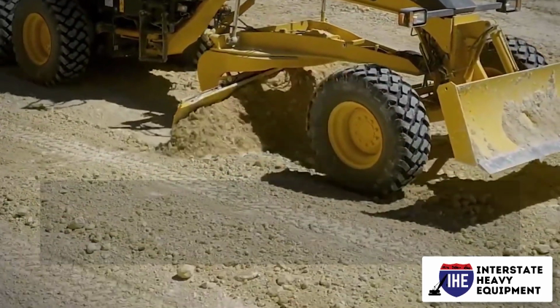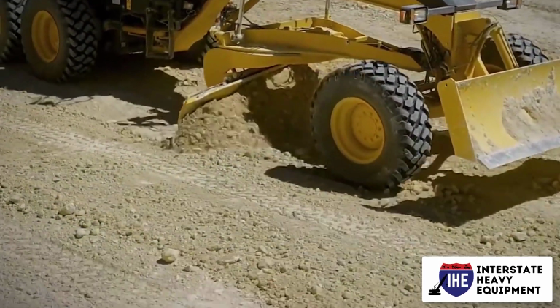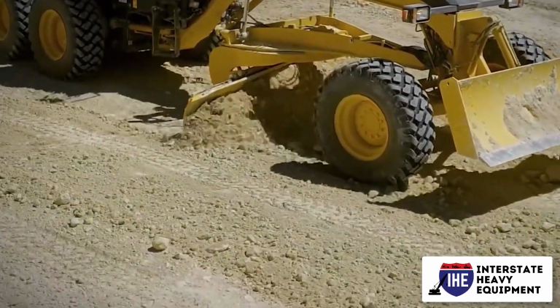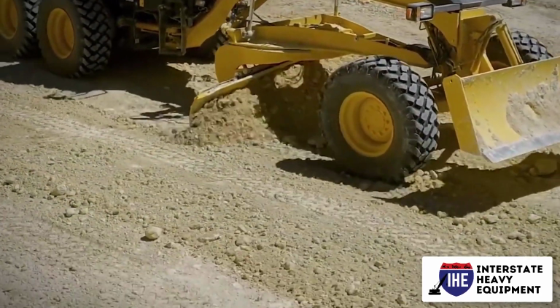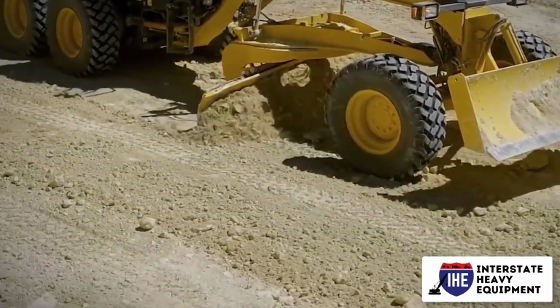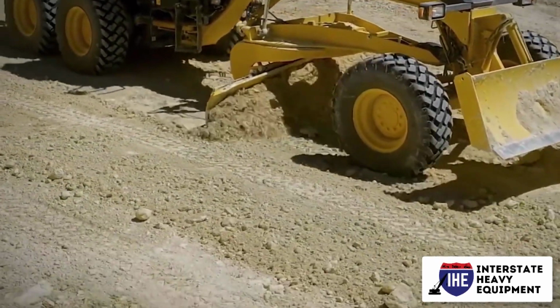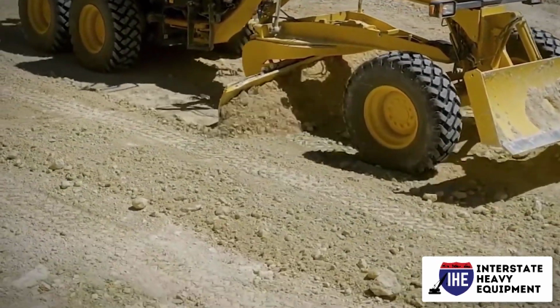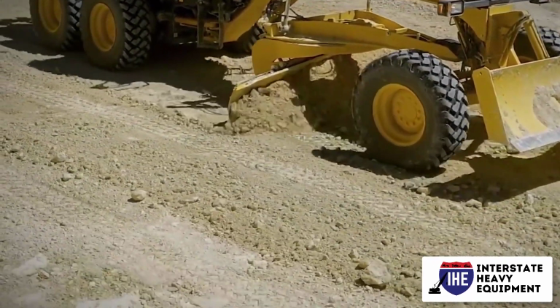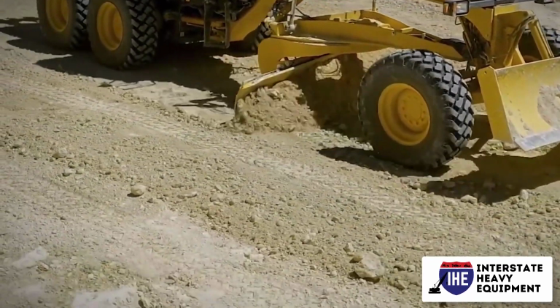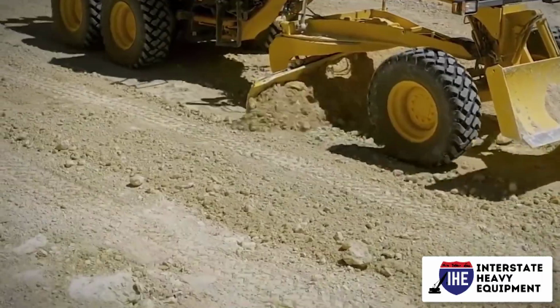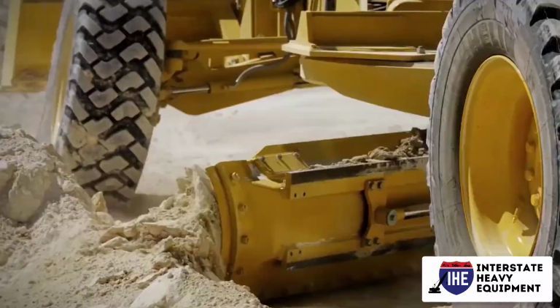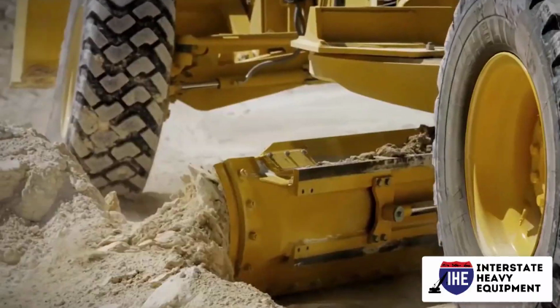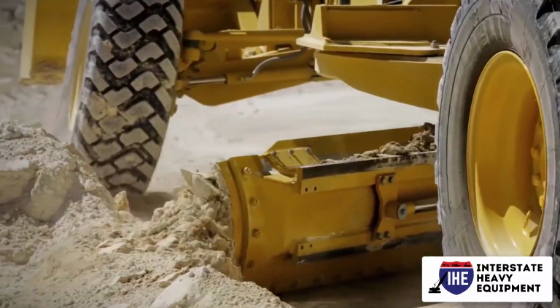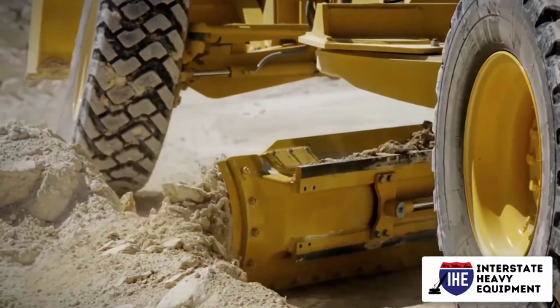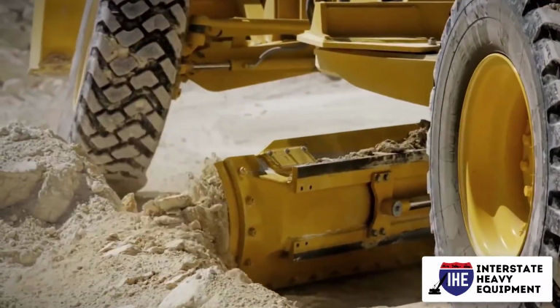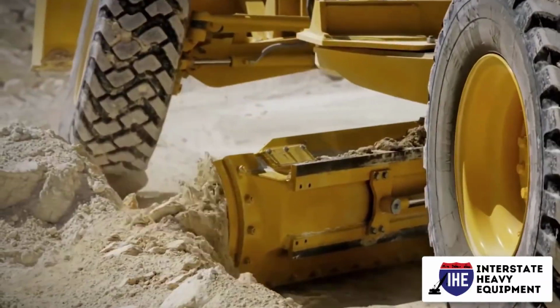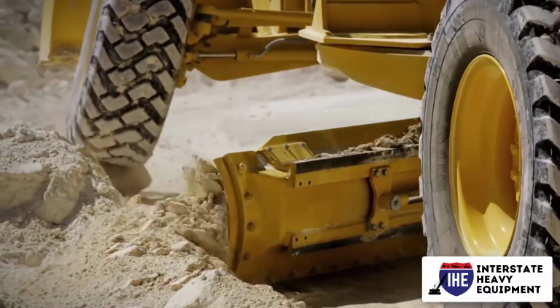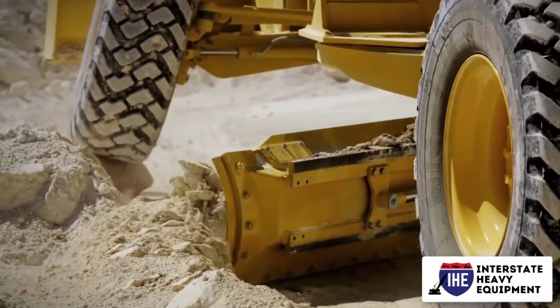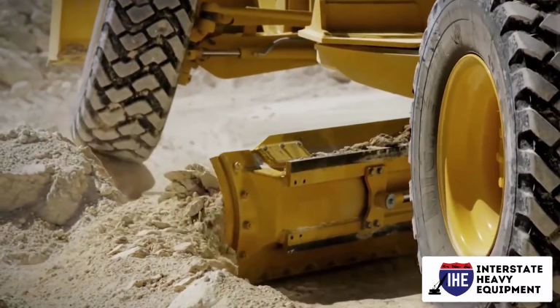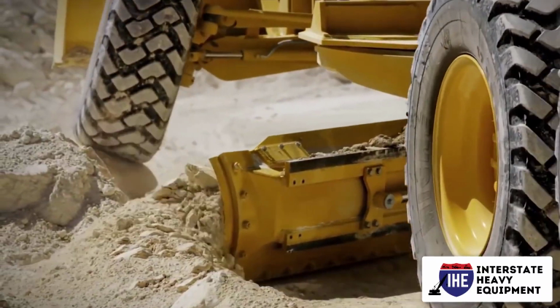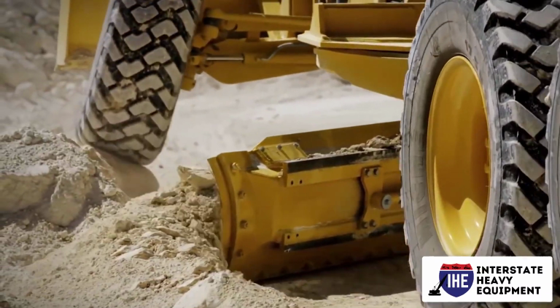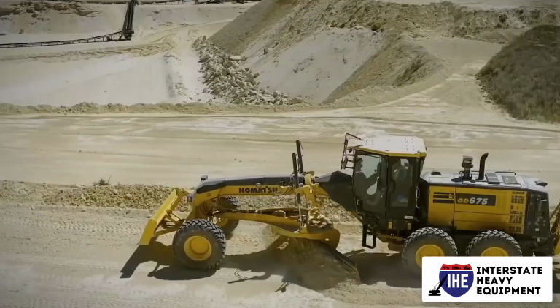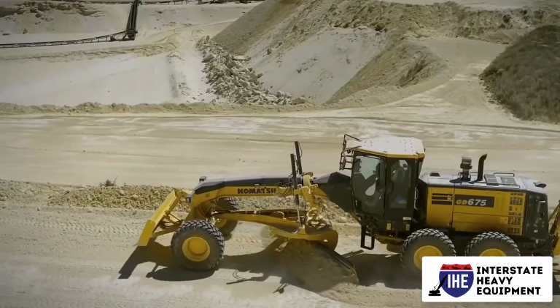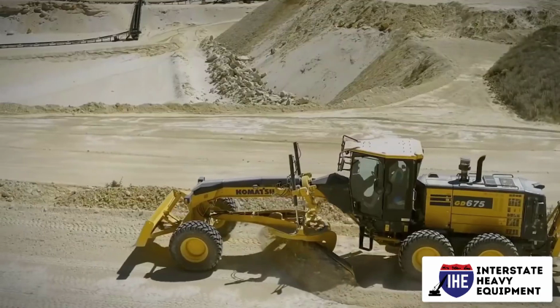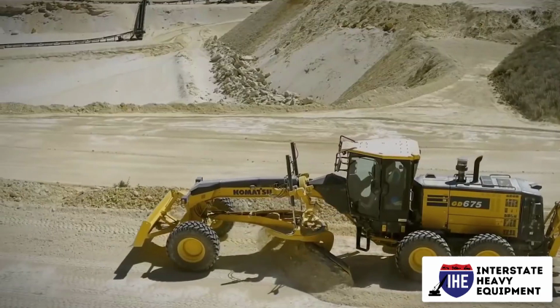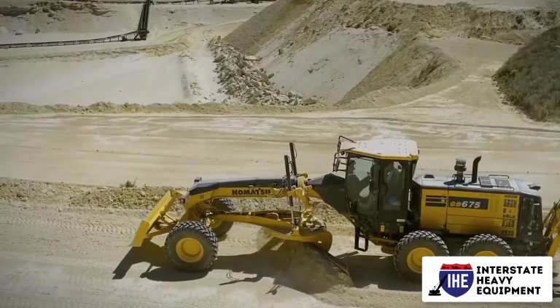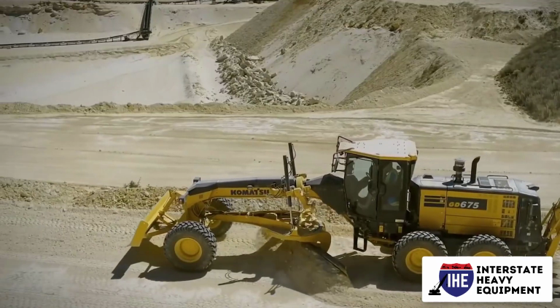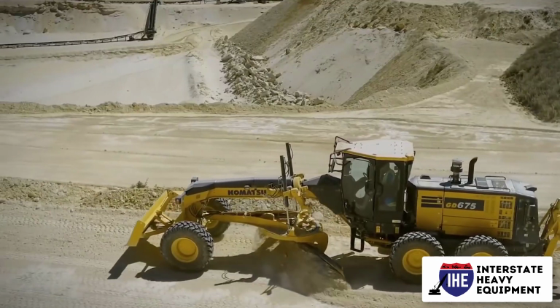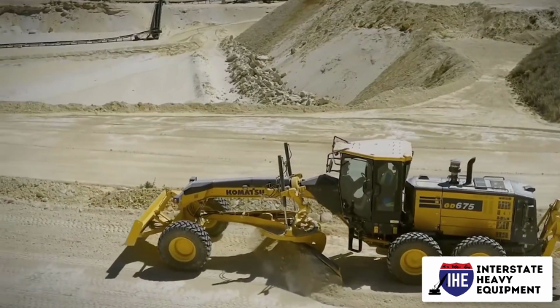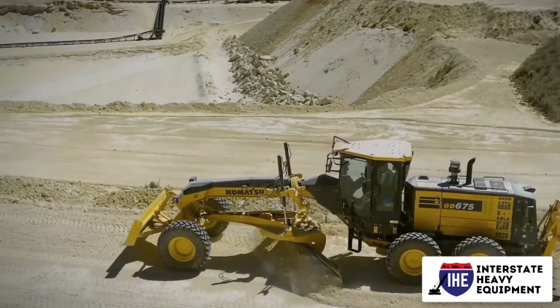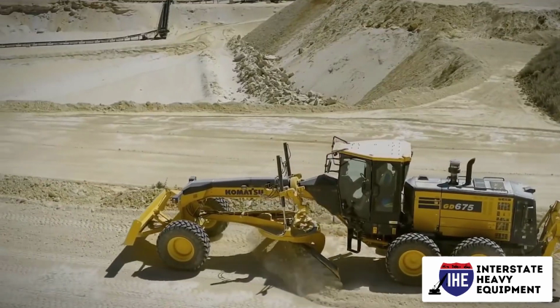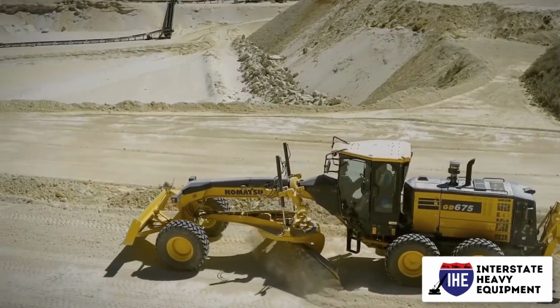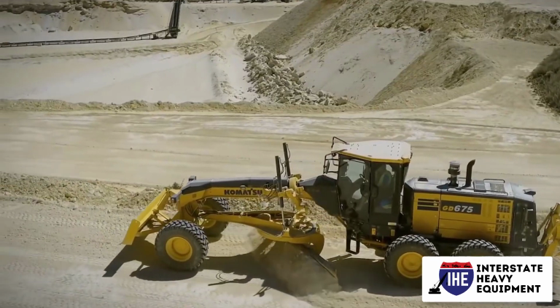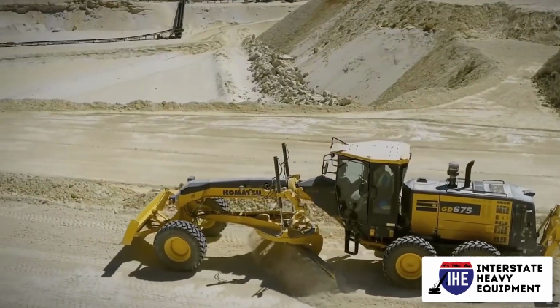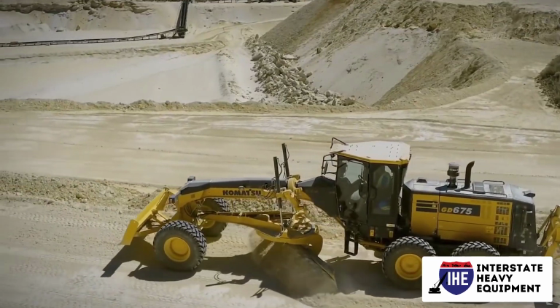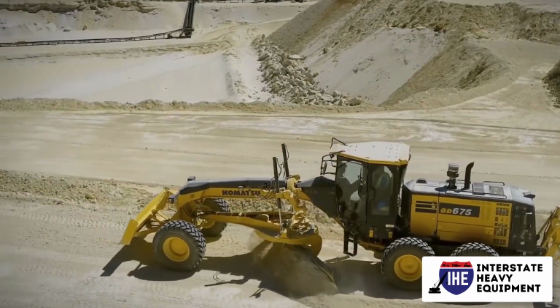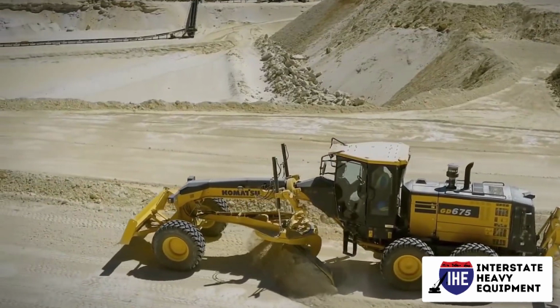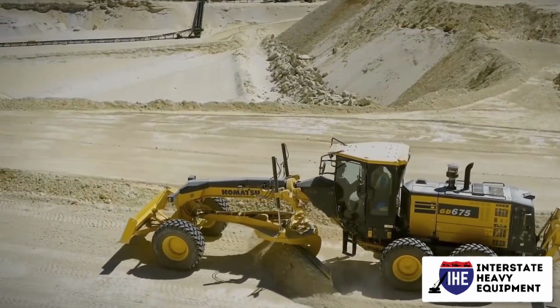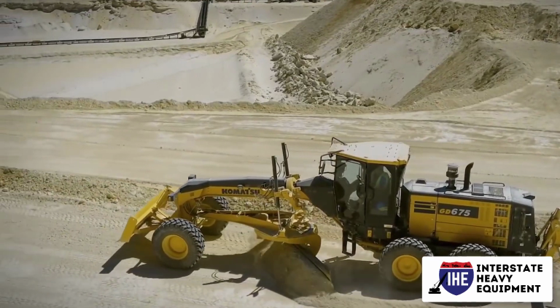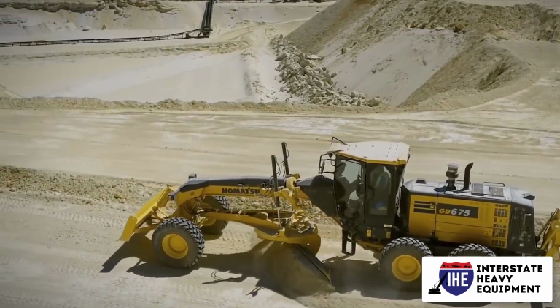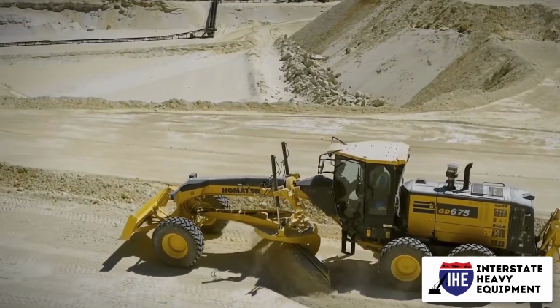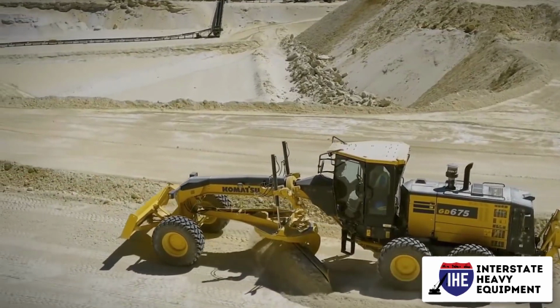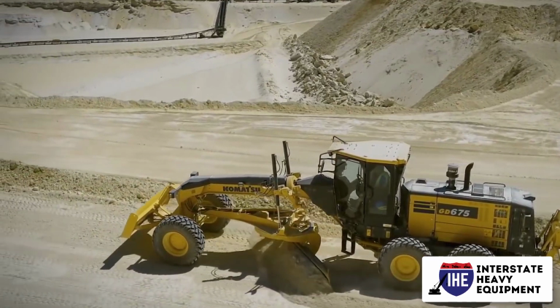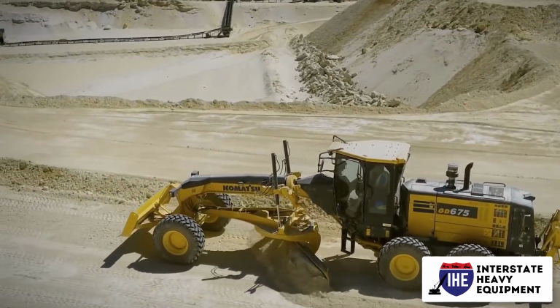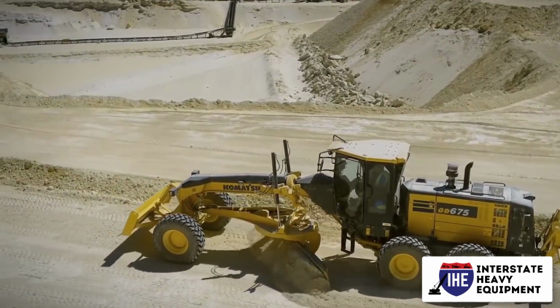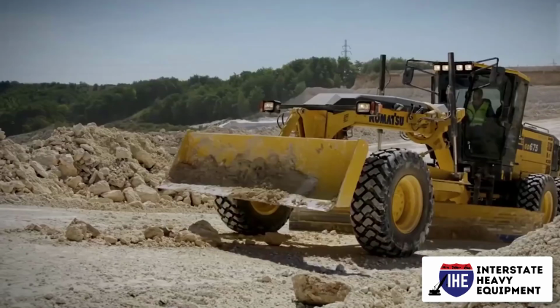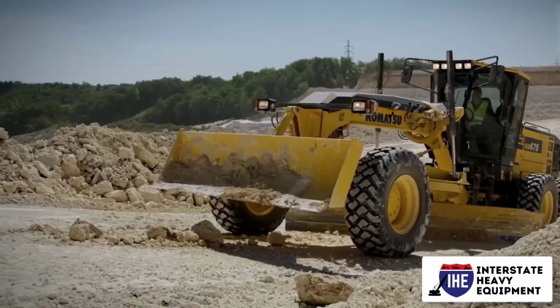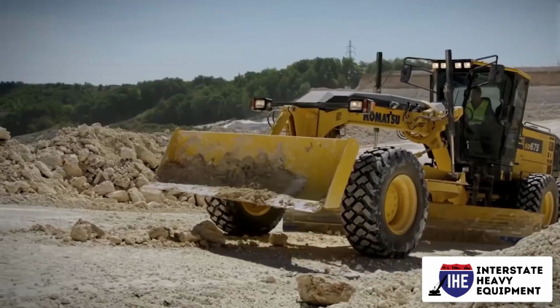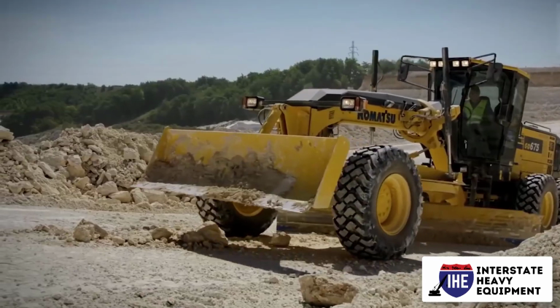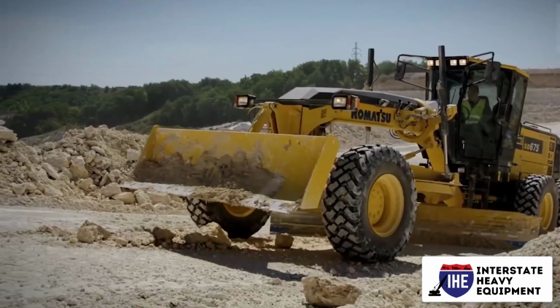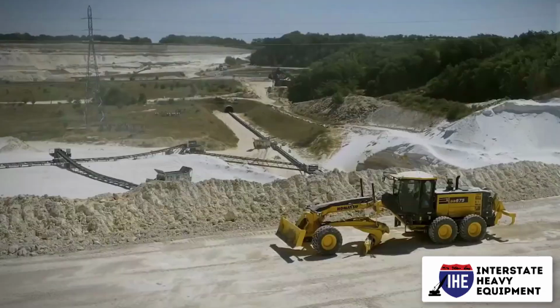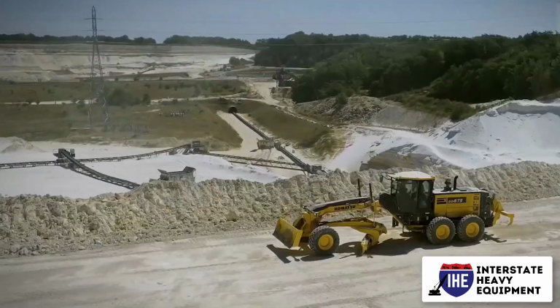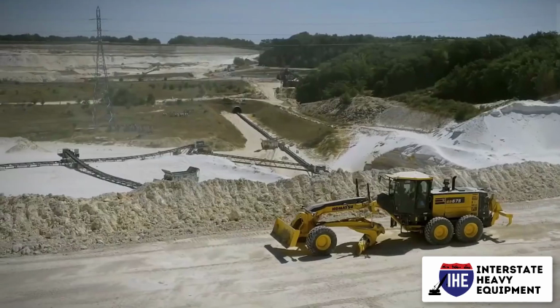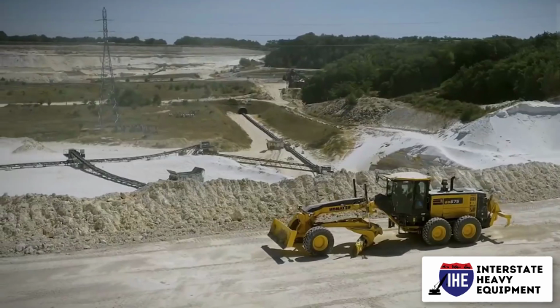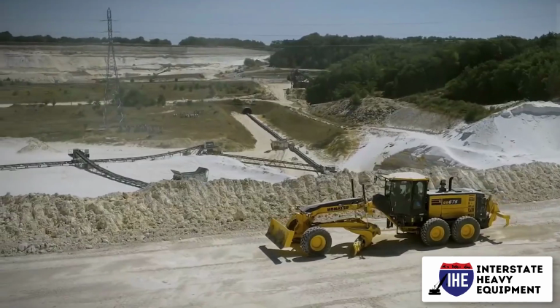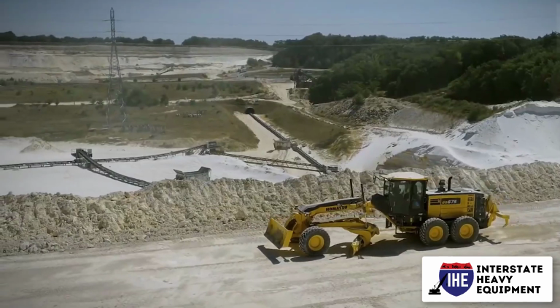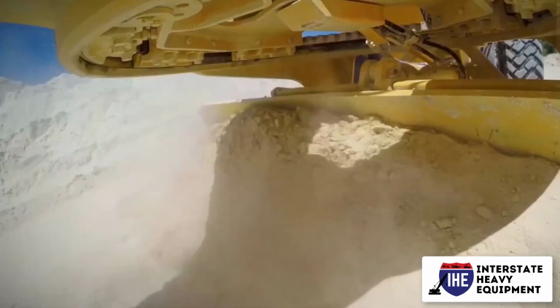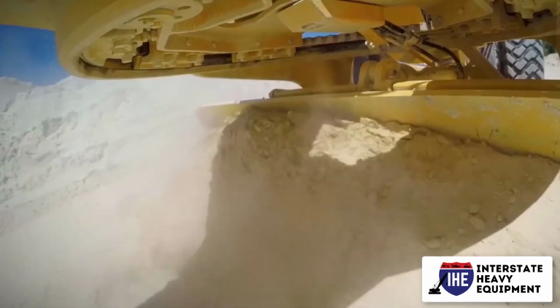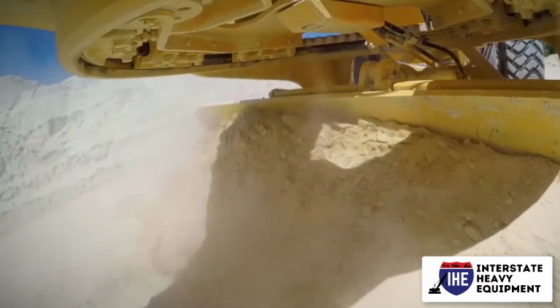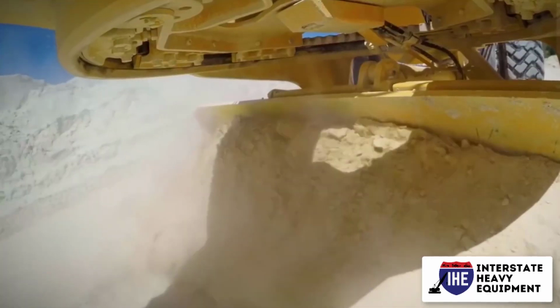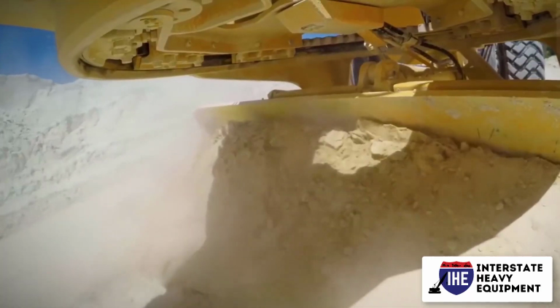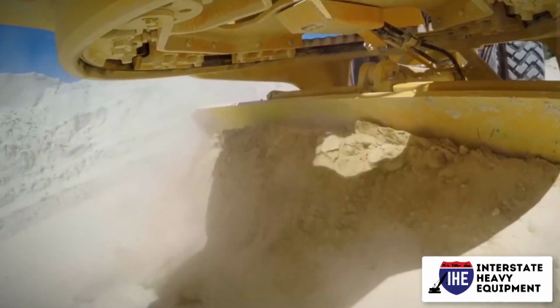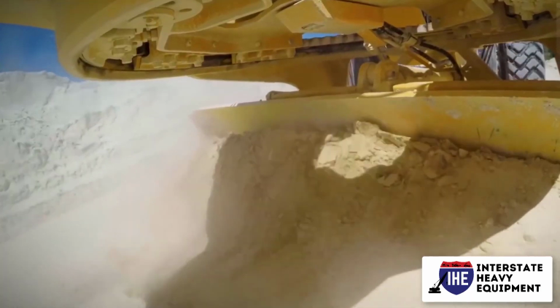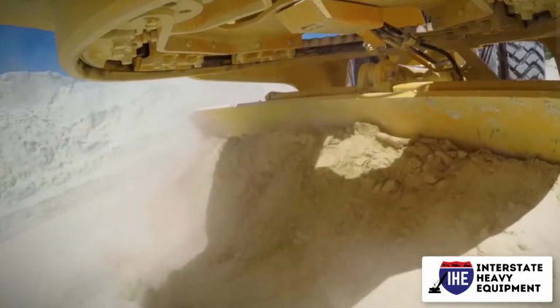Check for a flush and fully engaged coupler, as well as securely linked hydraulic hoses and electrical connections, on the attachment mount up.